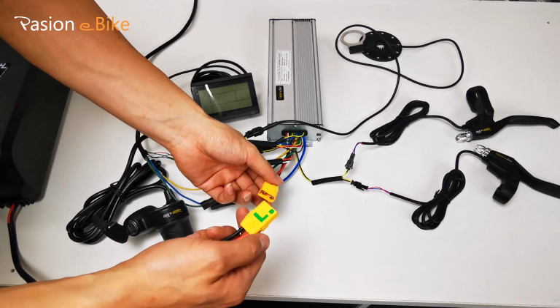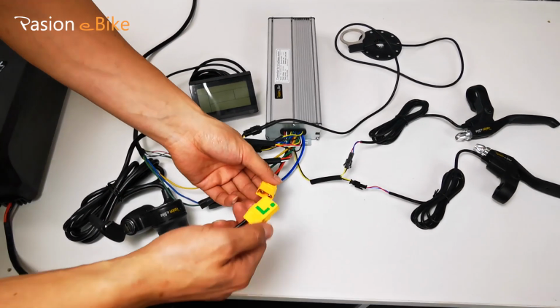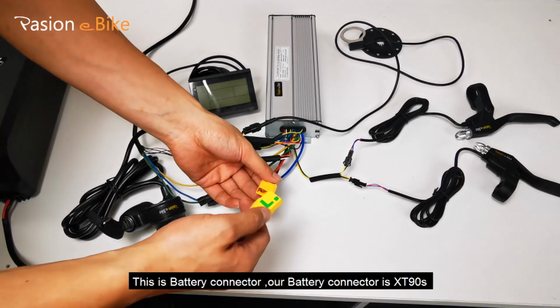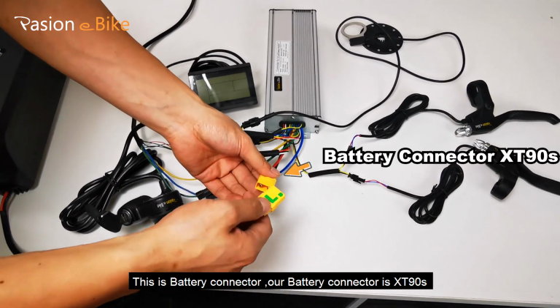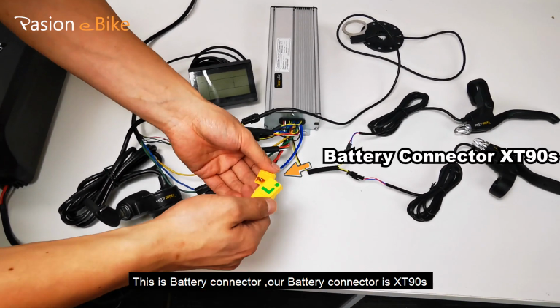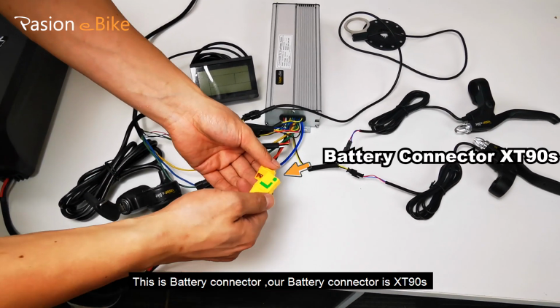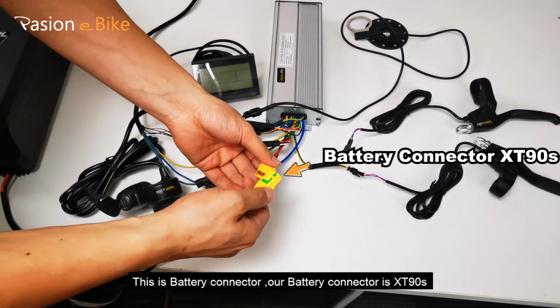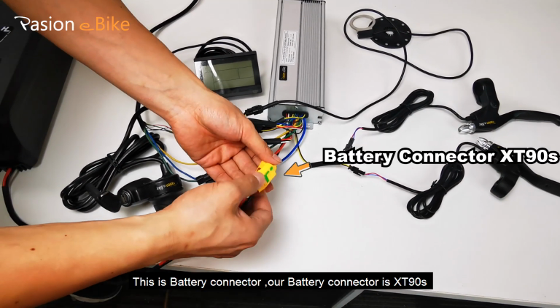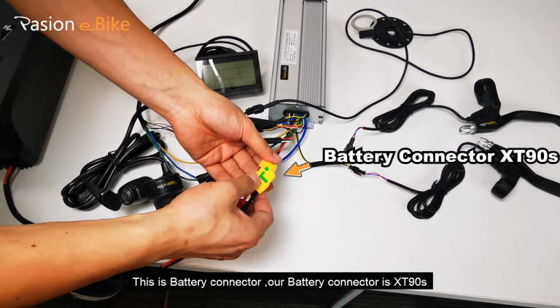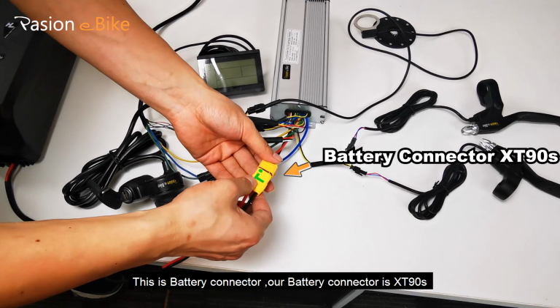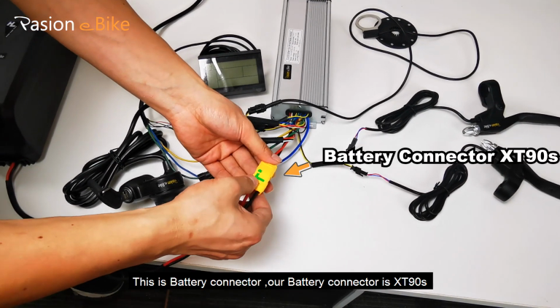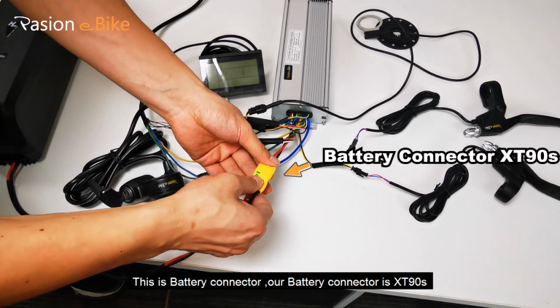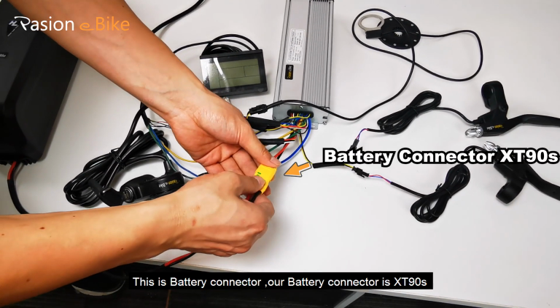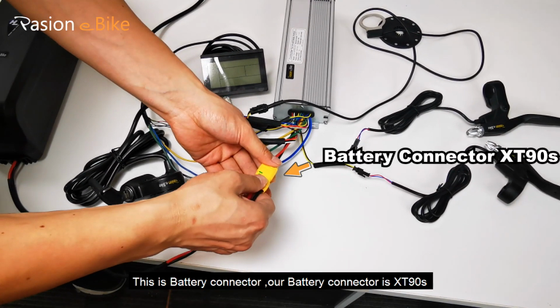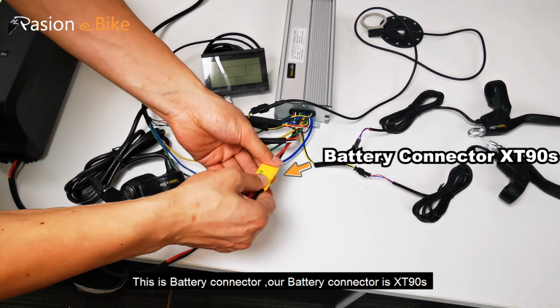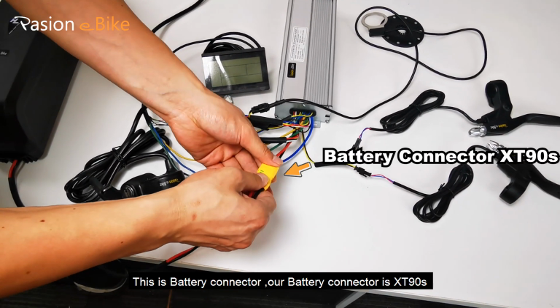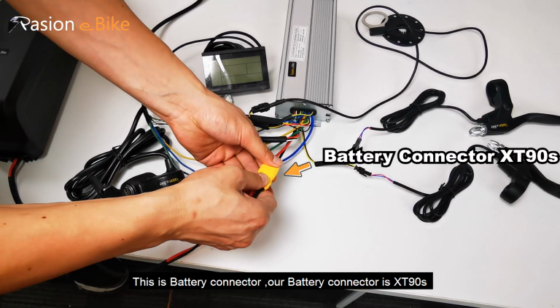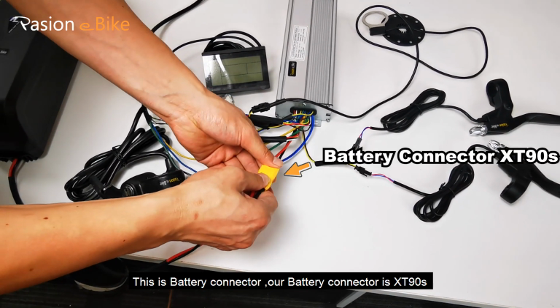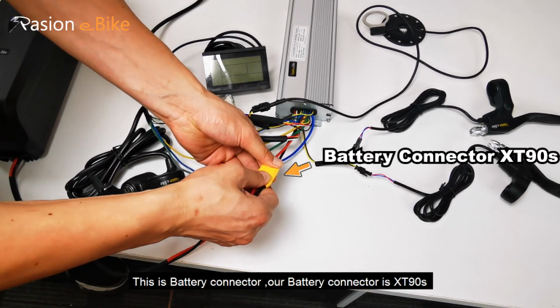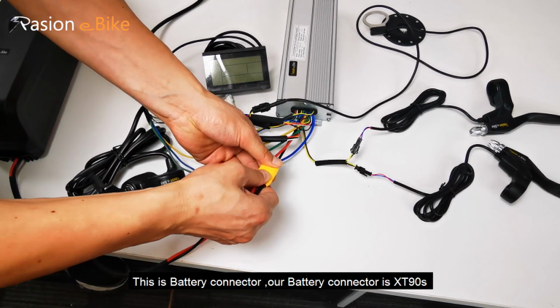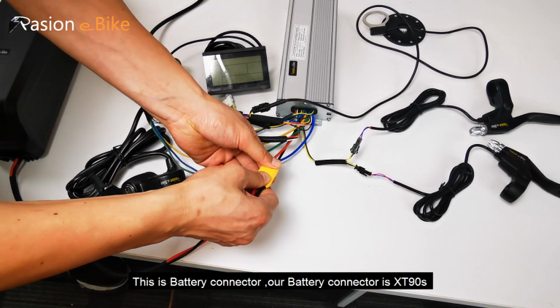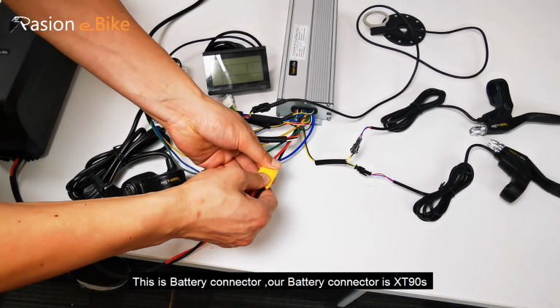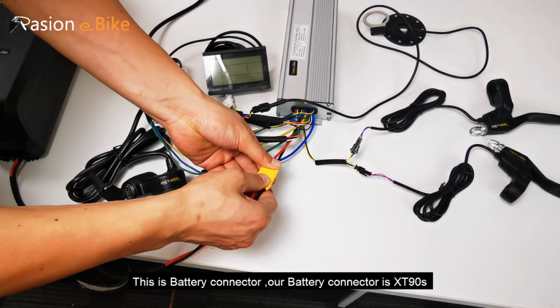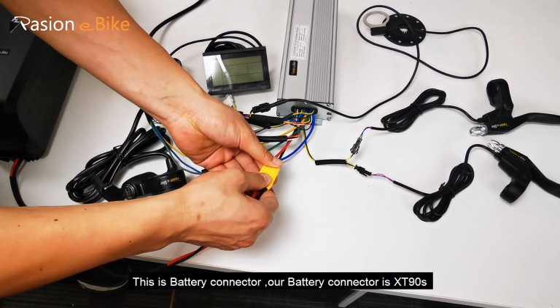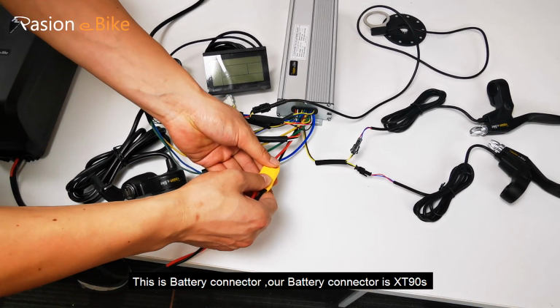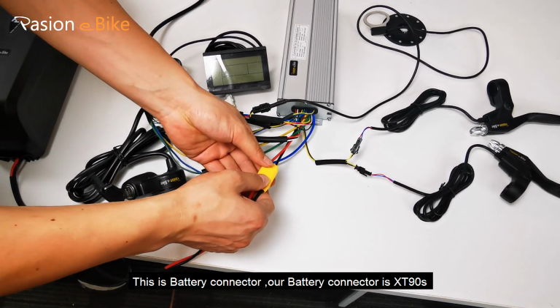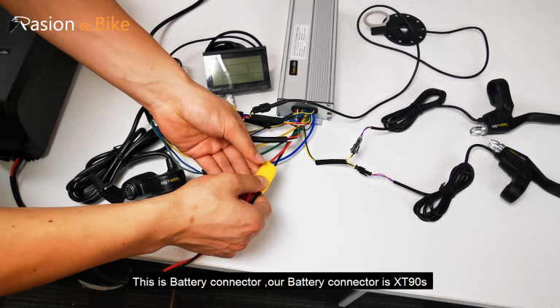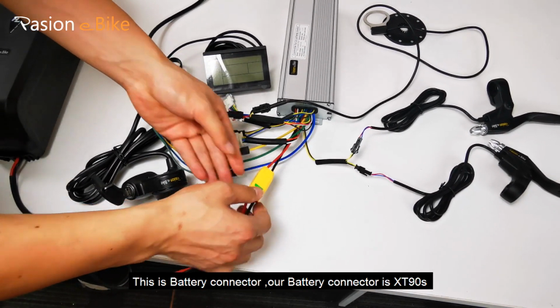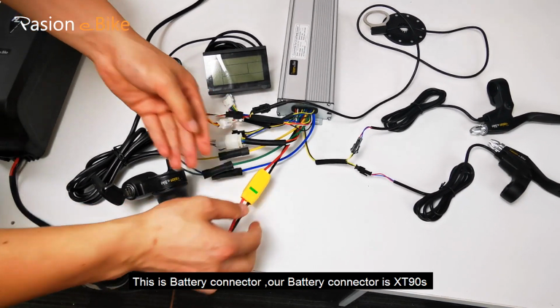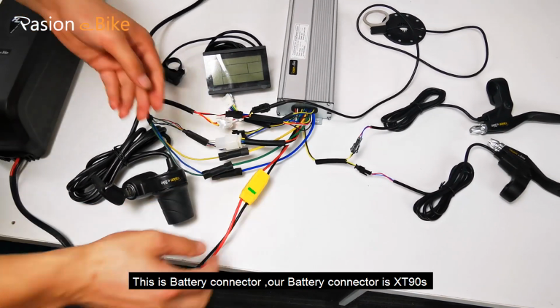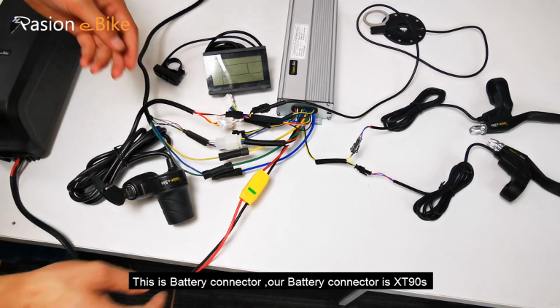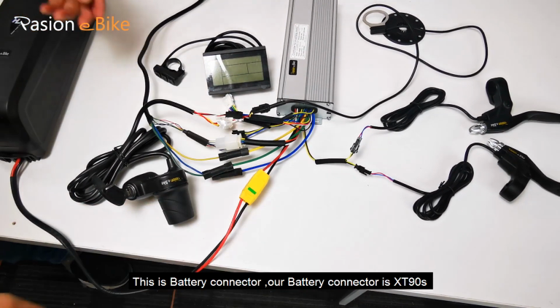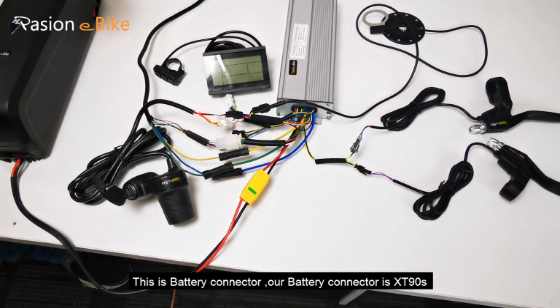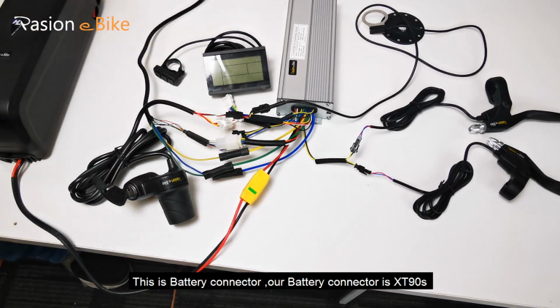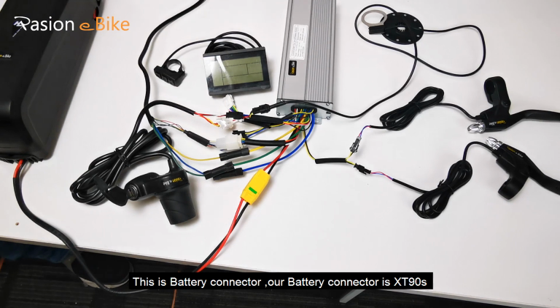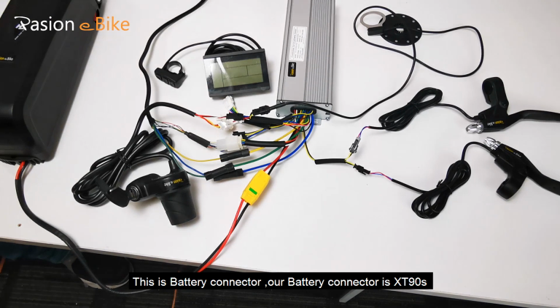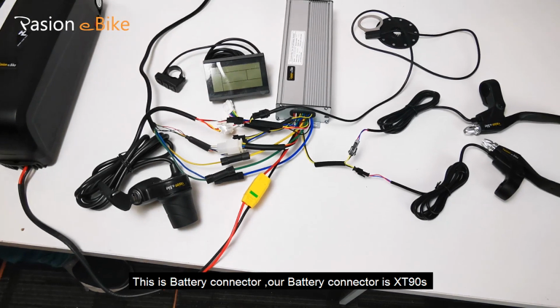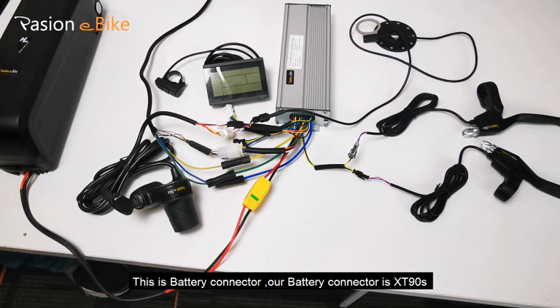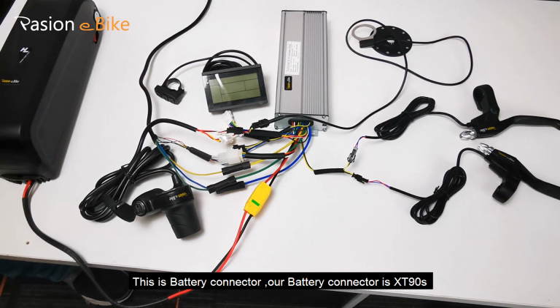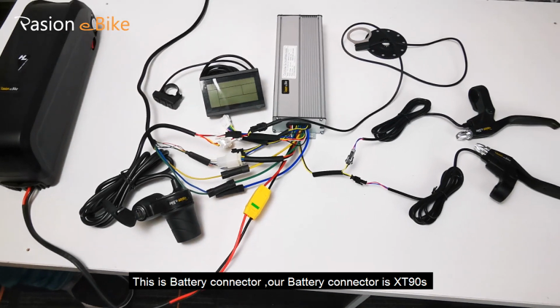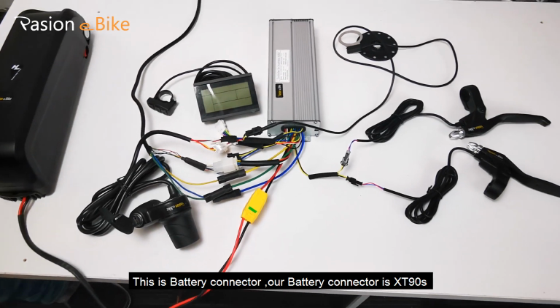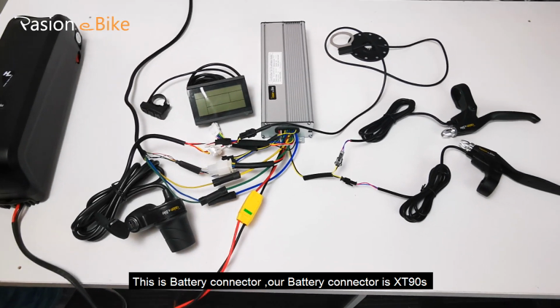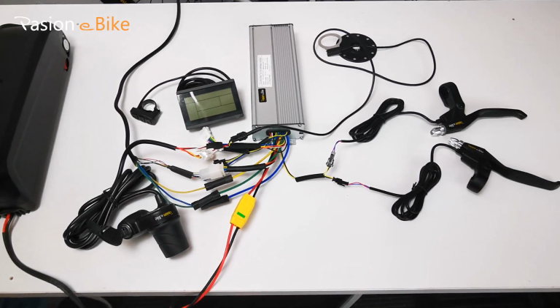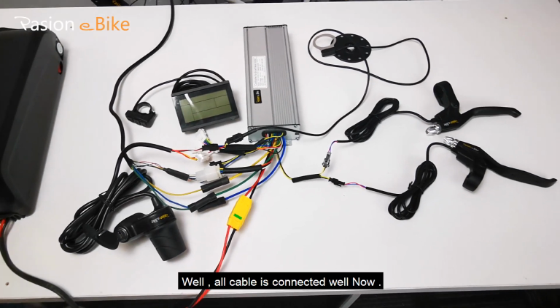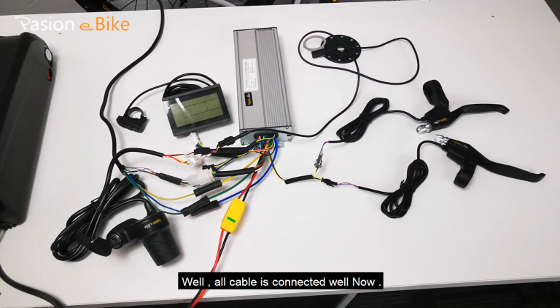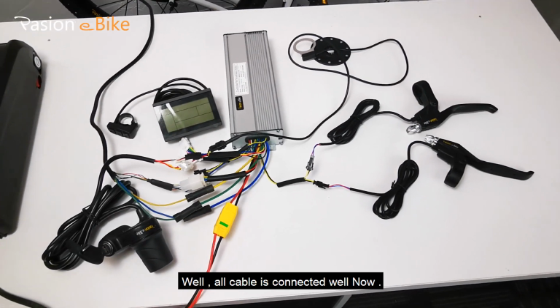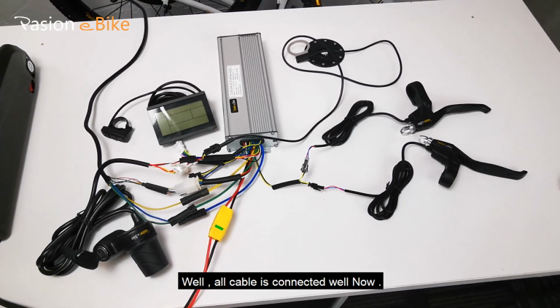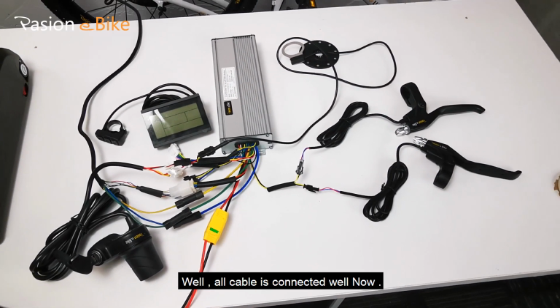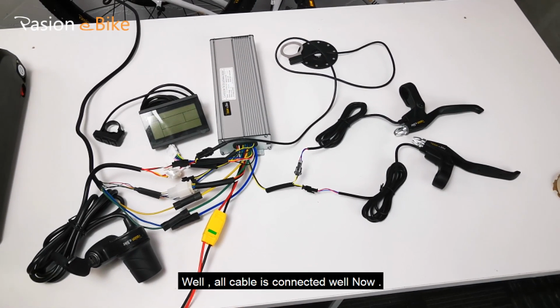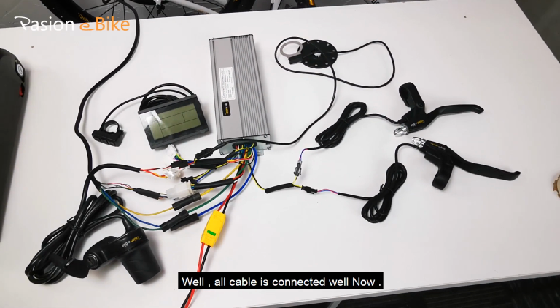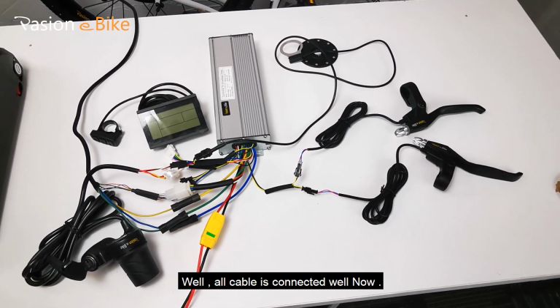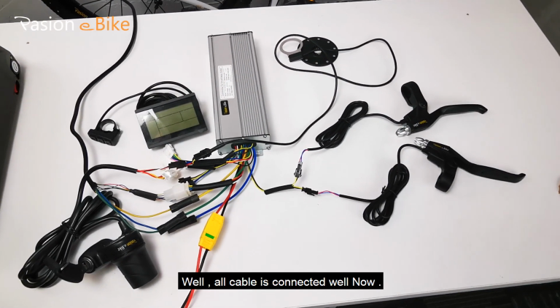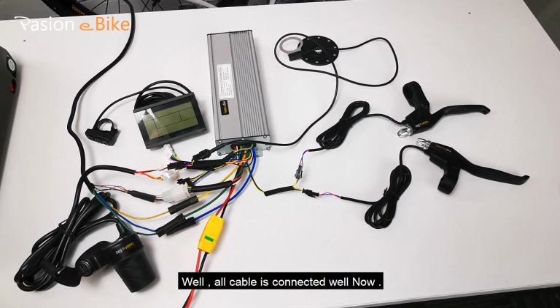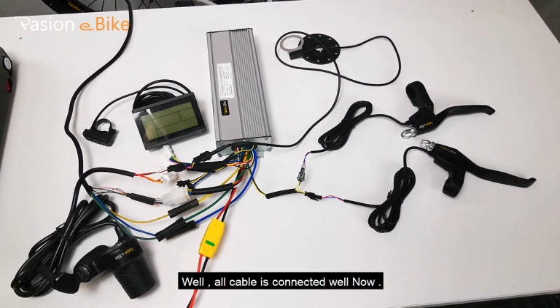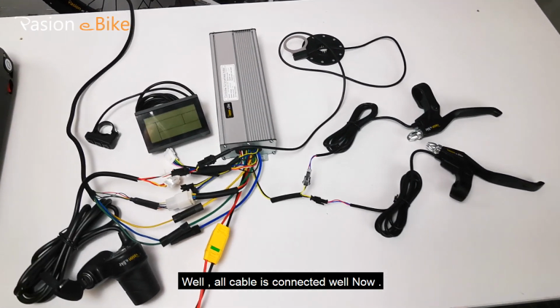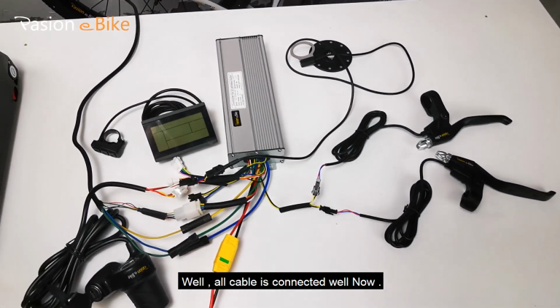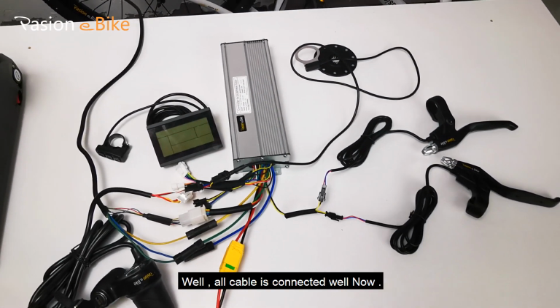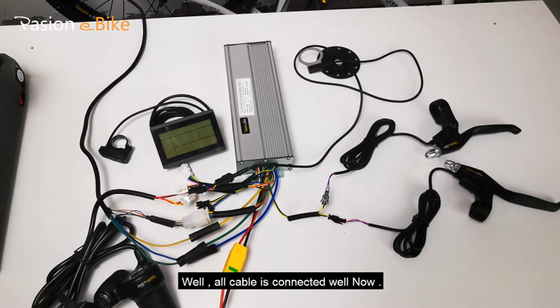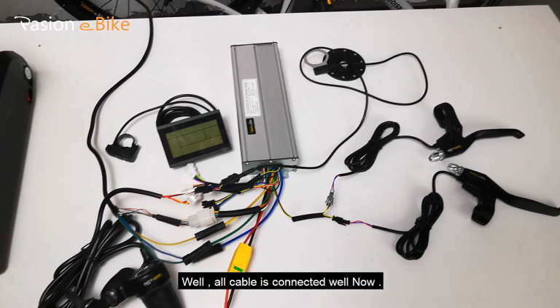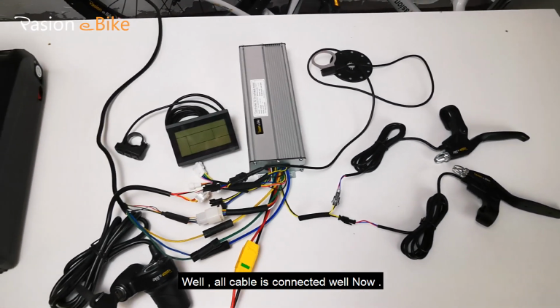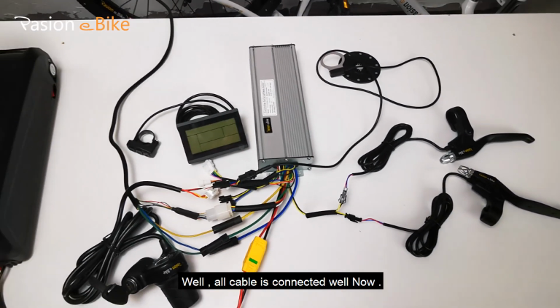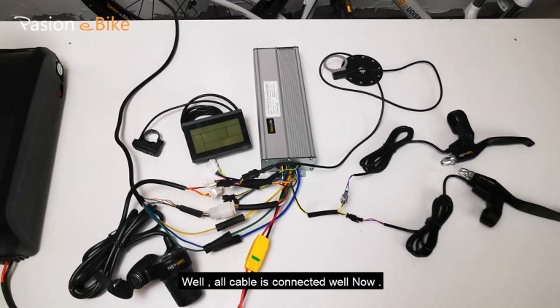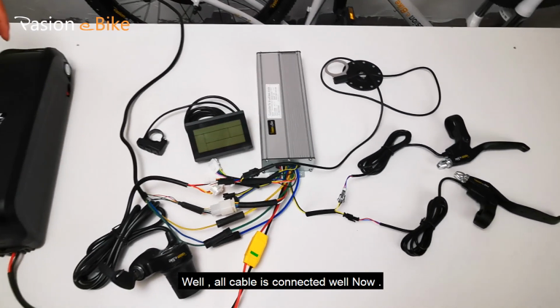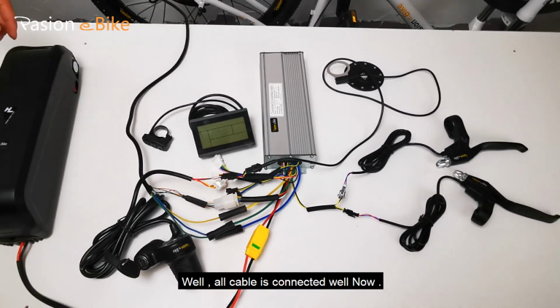This is the battery connector. Our battery connector is XT90s. All cables are connected well now.